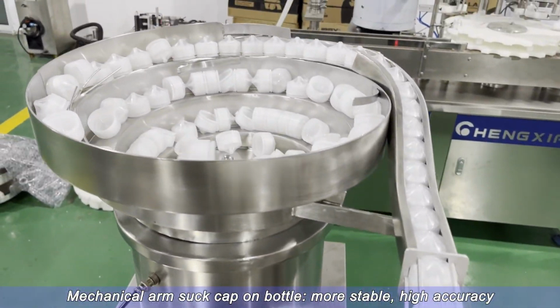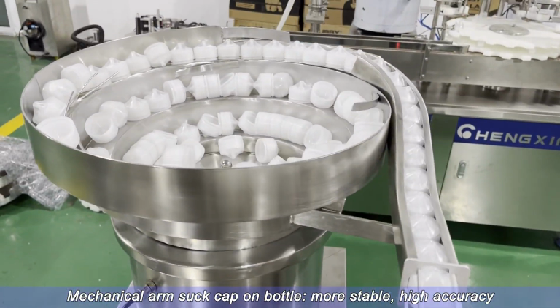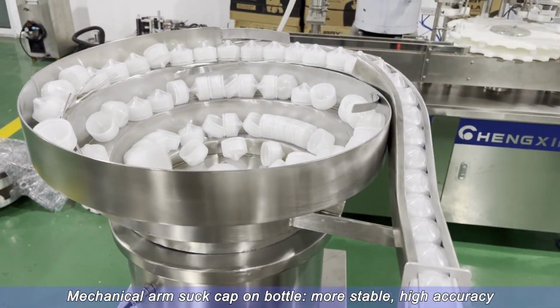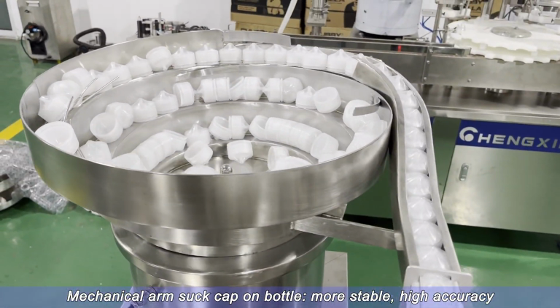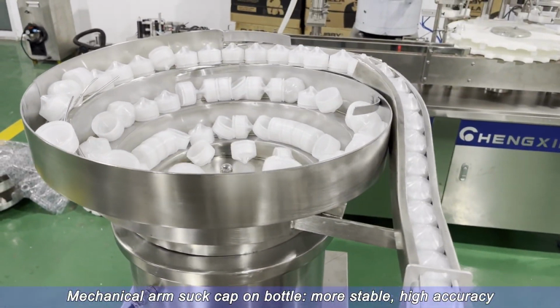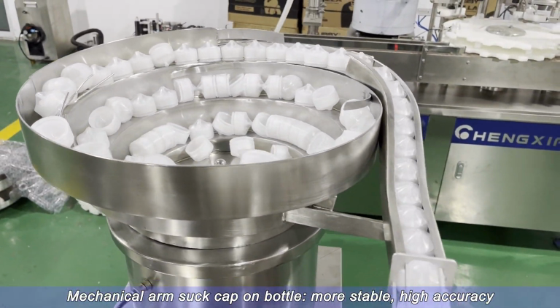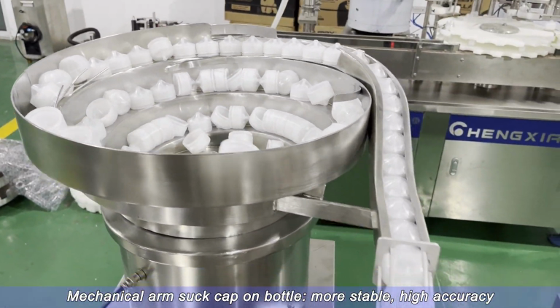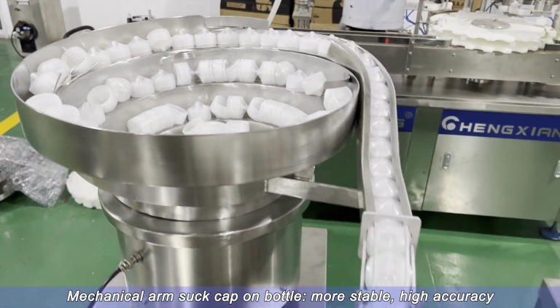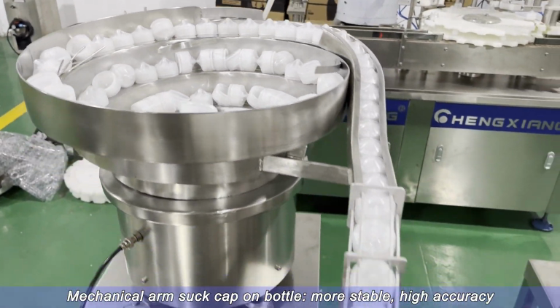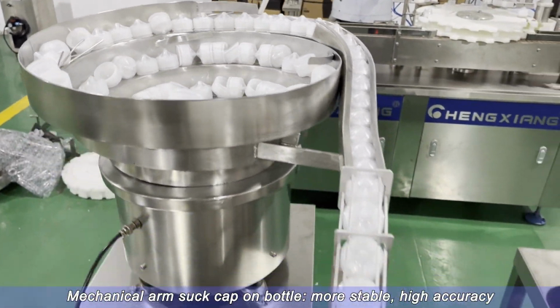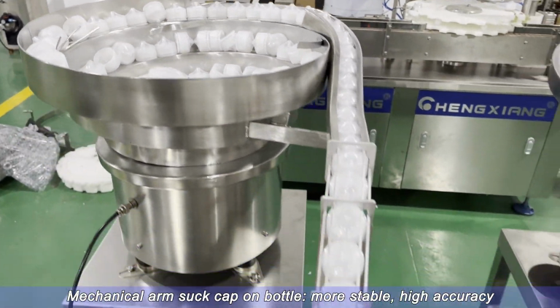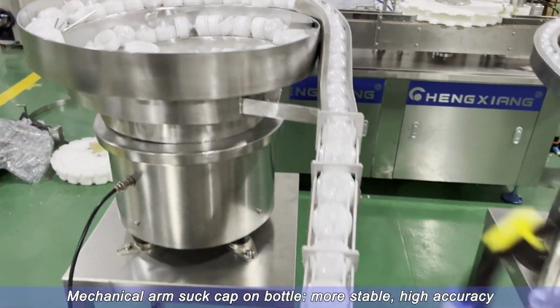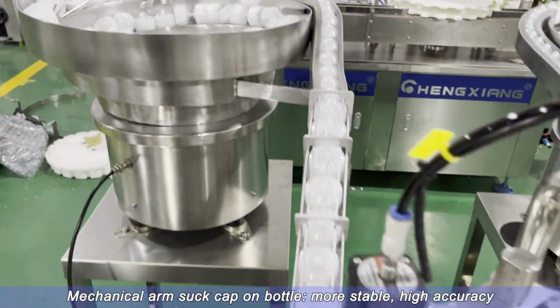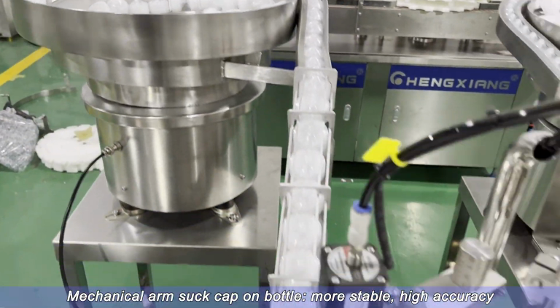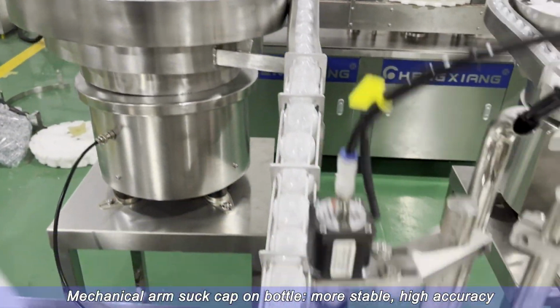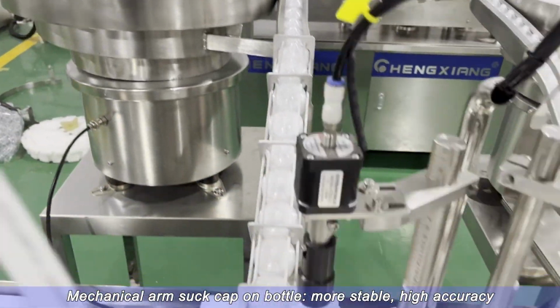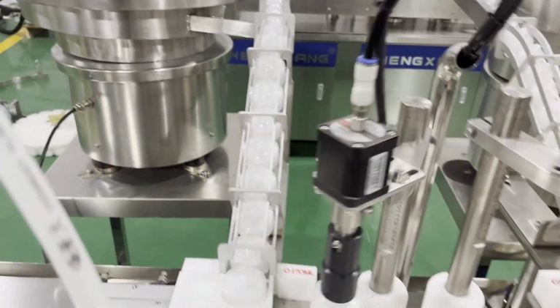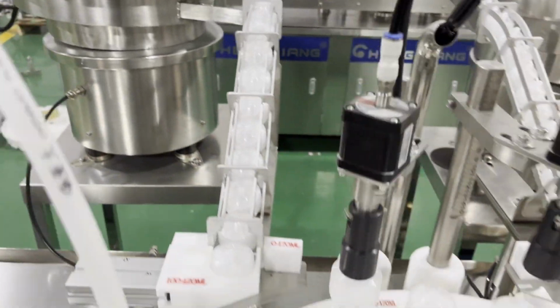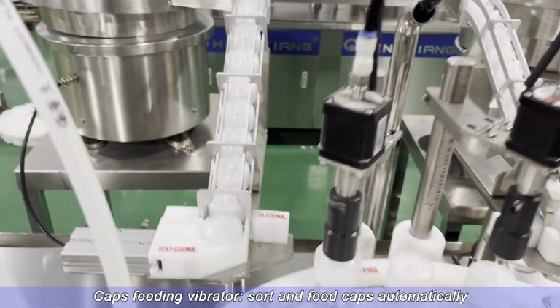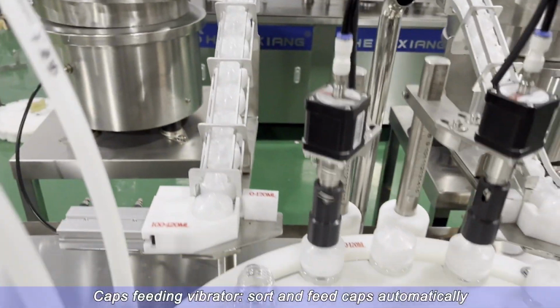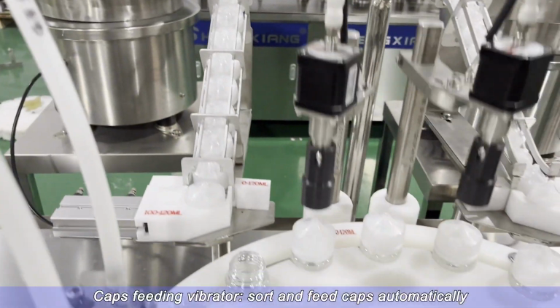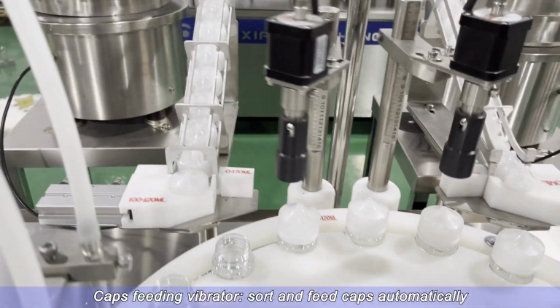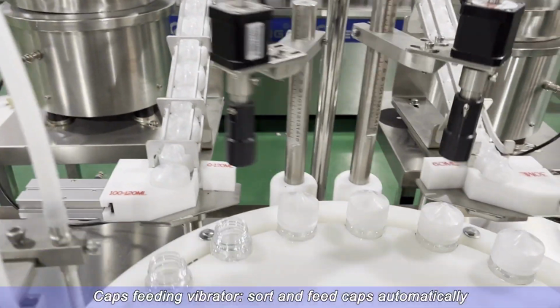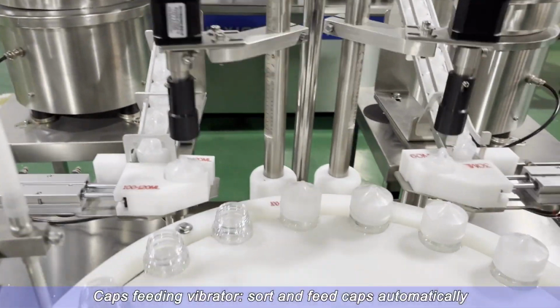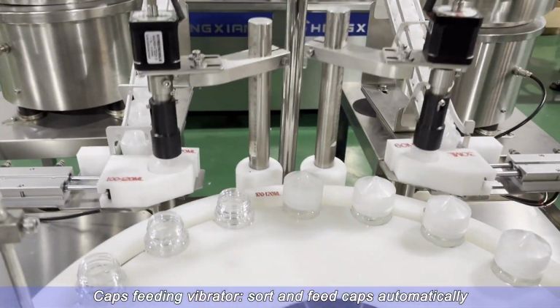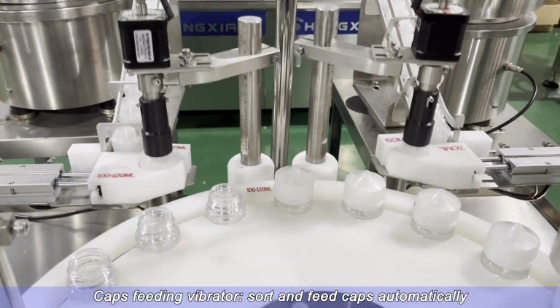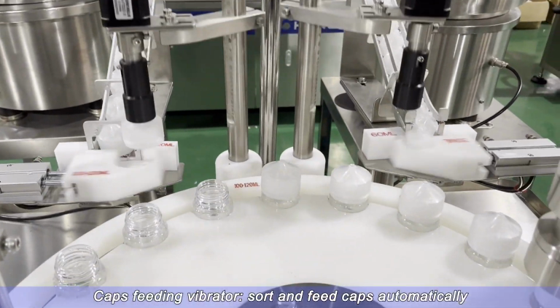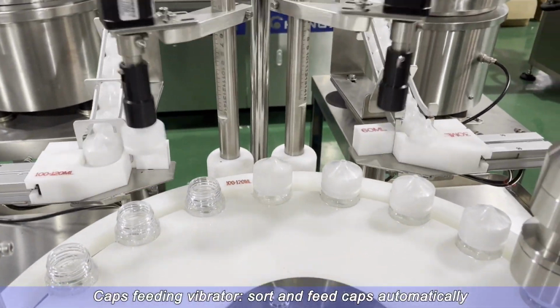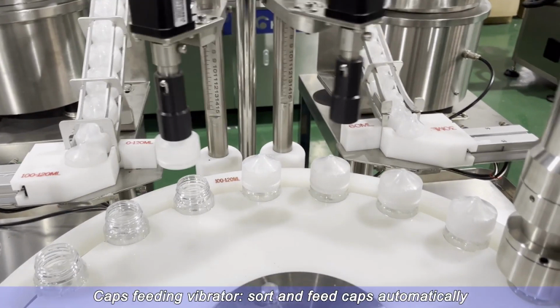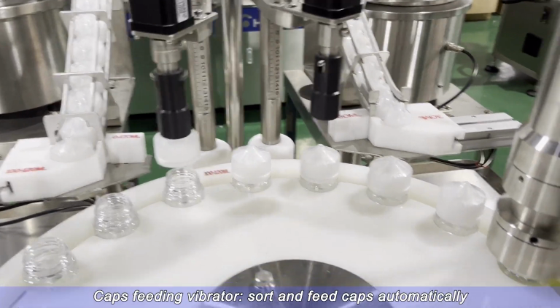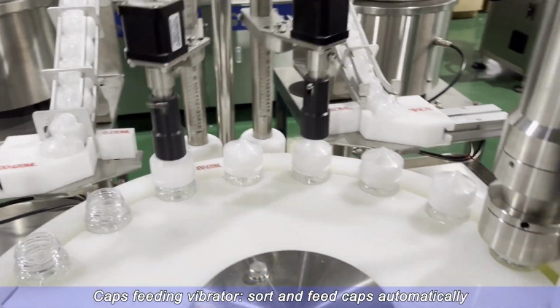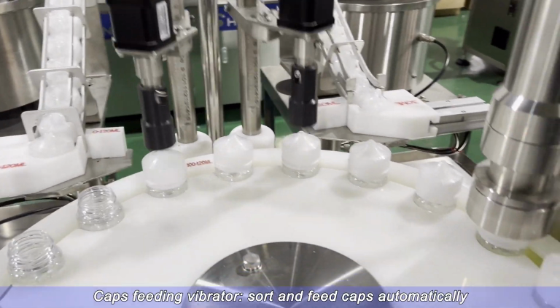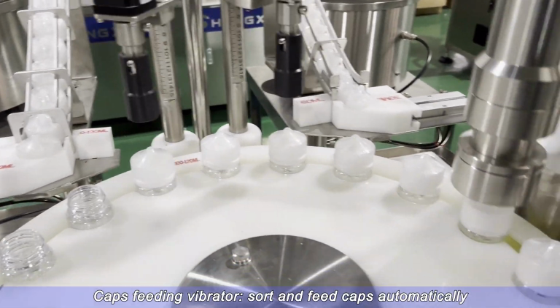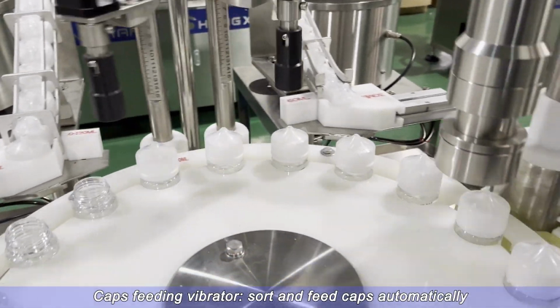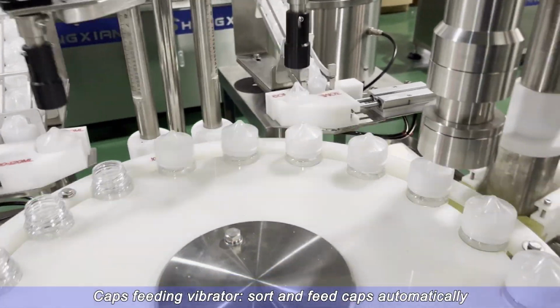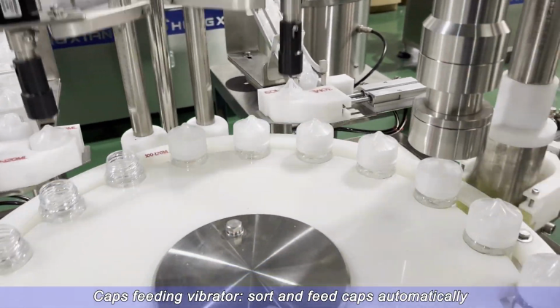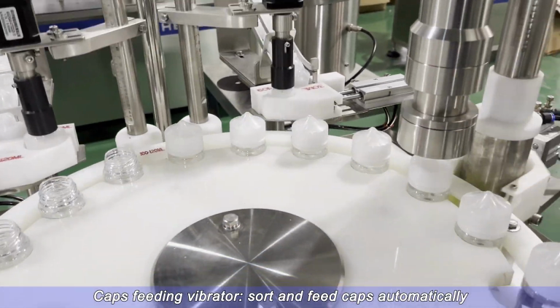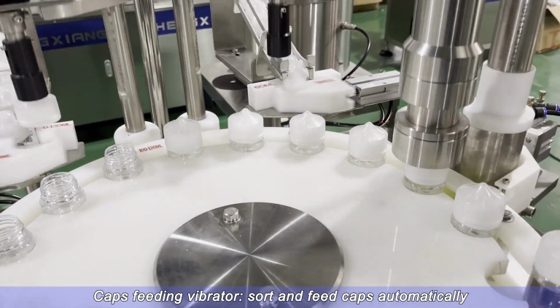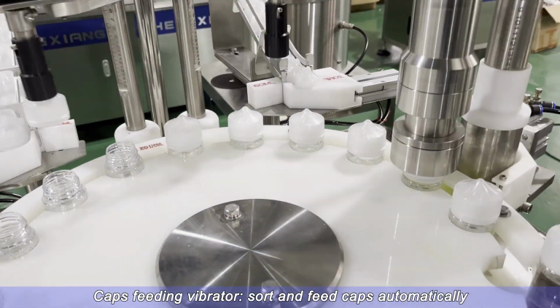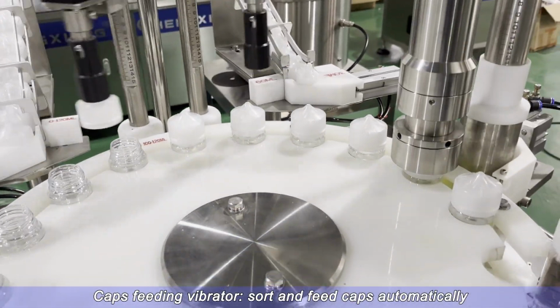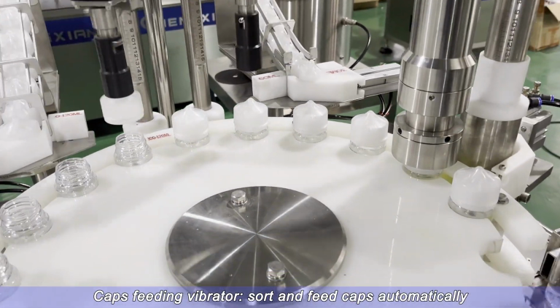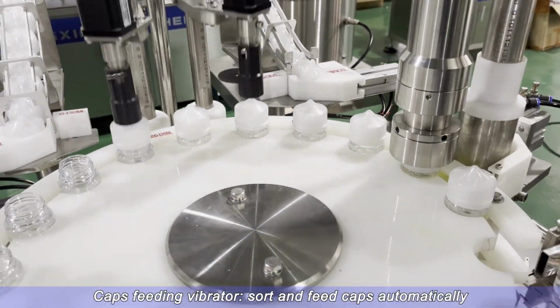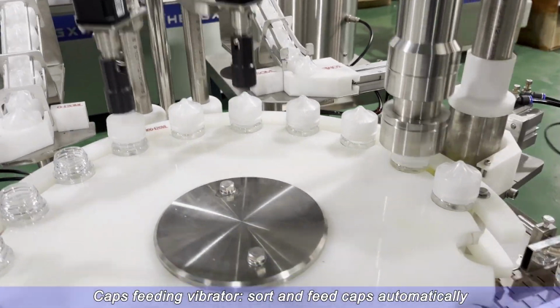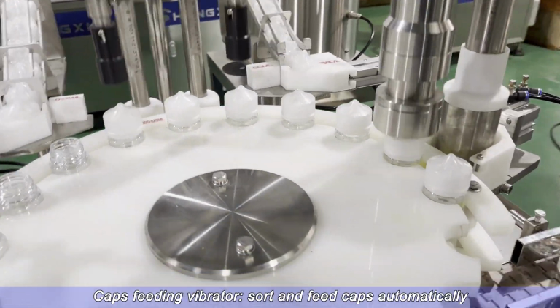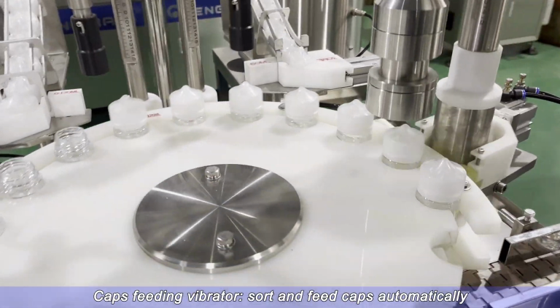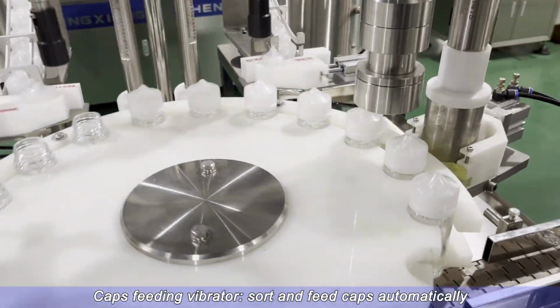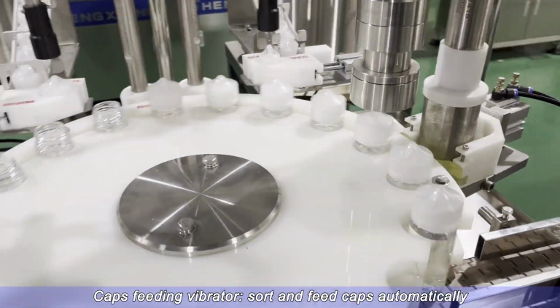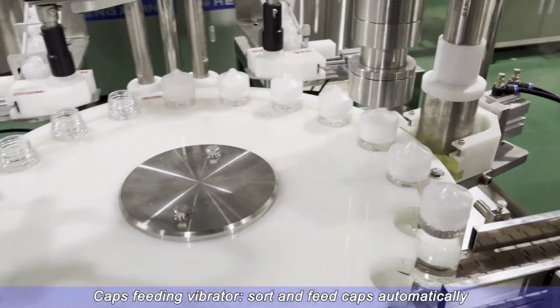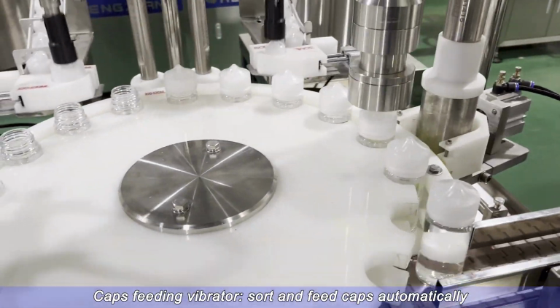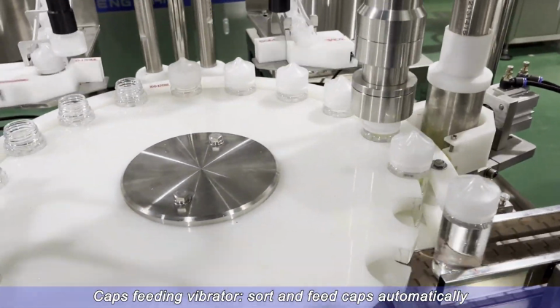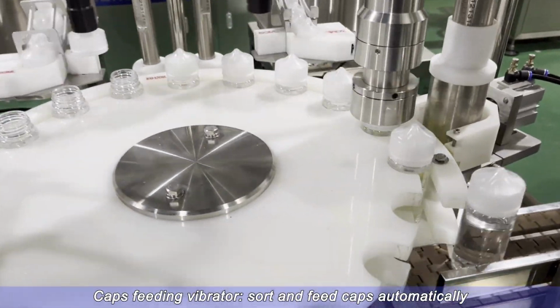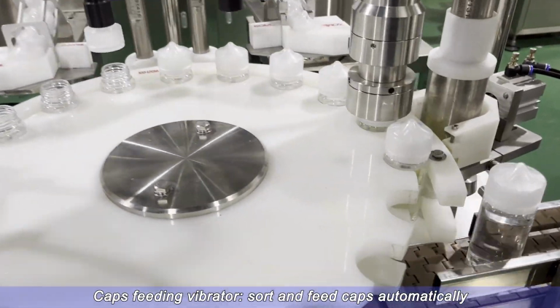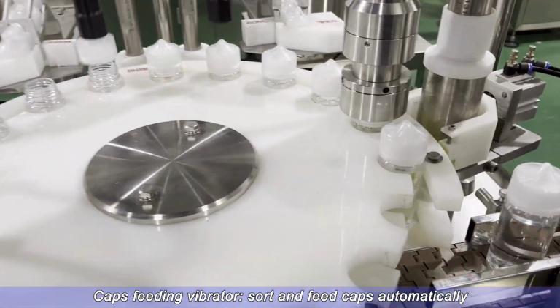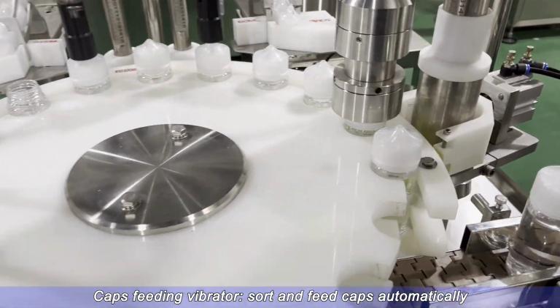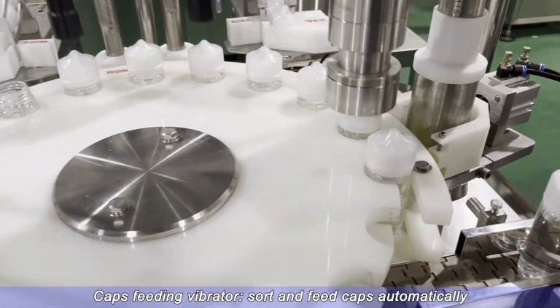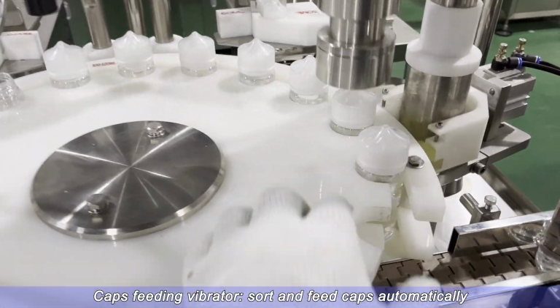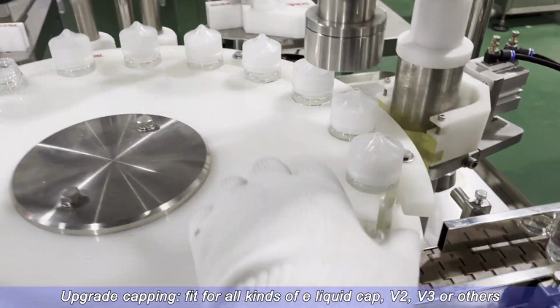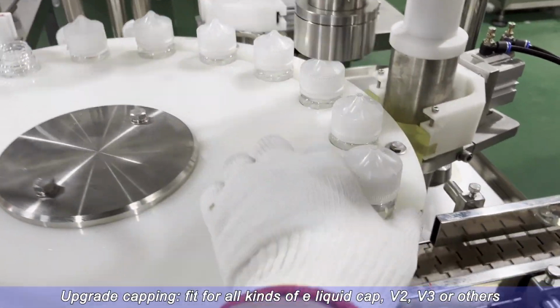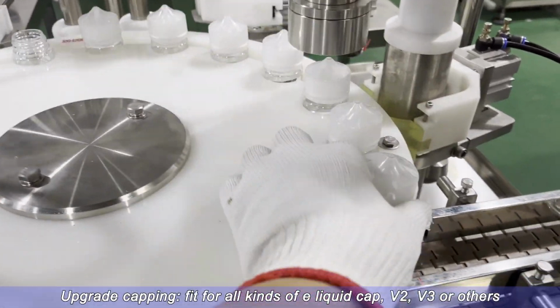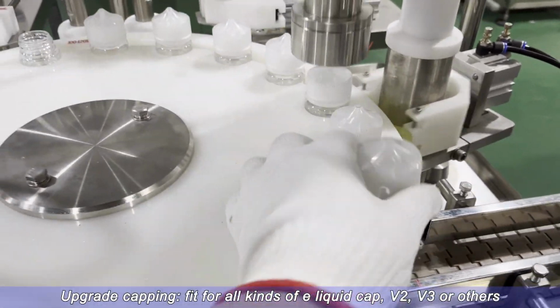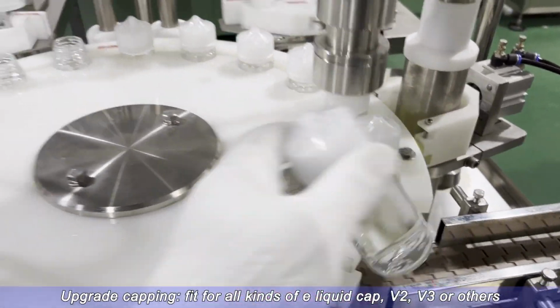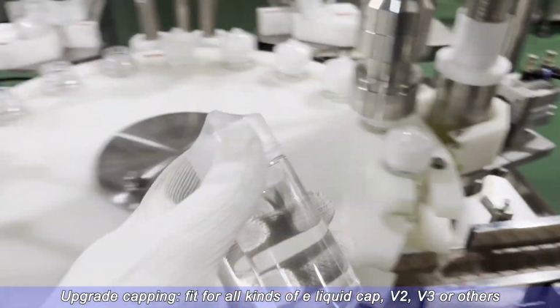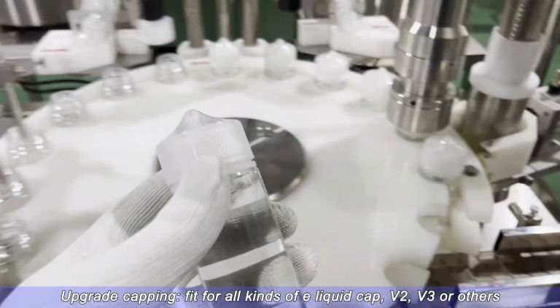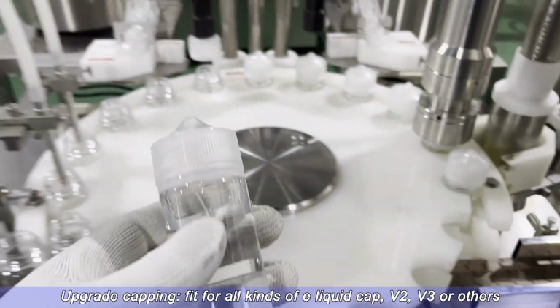High accuracy caps feeding vibrator sorts and feeds caps automatically. Upgrade capping system for improved performance.